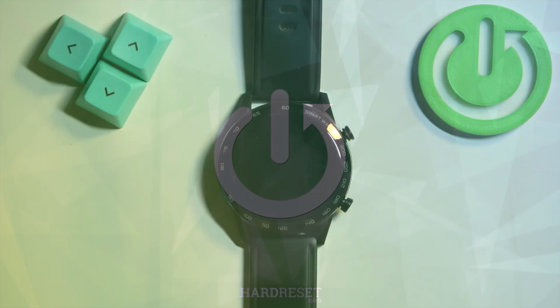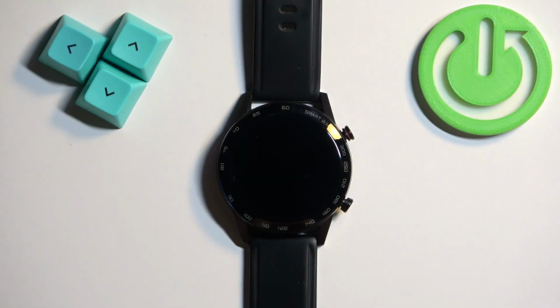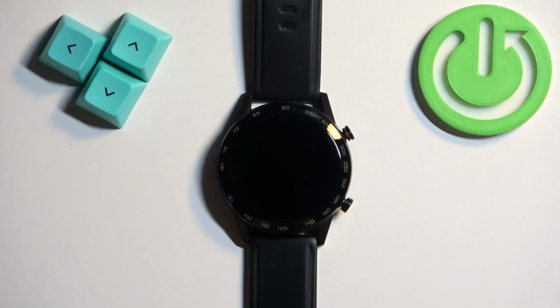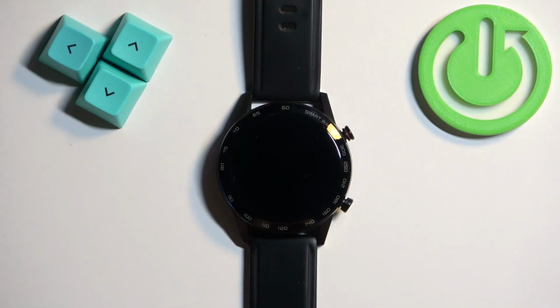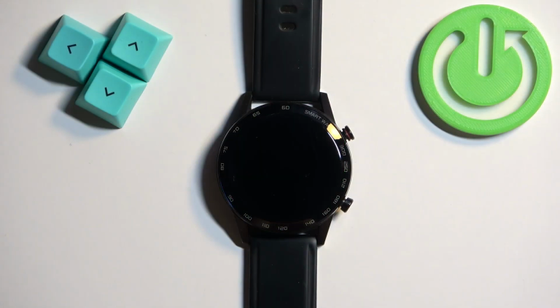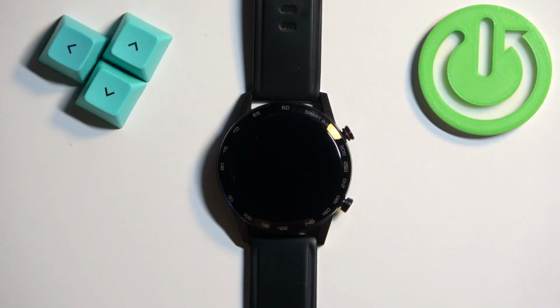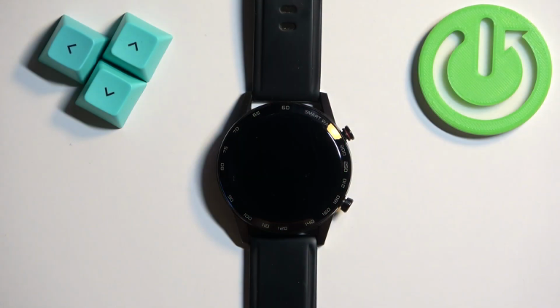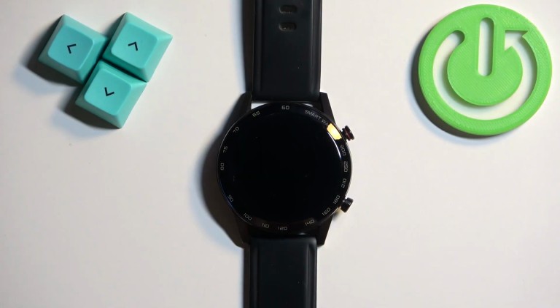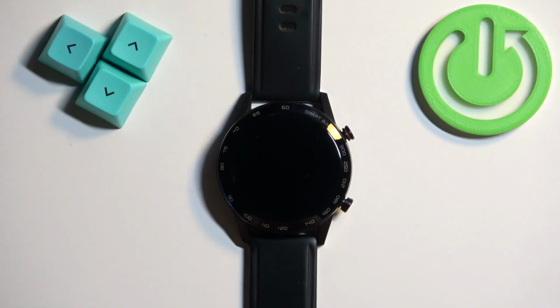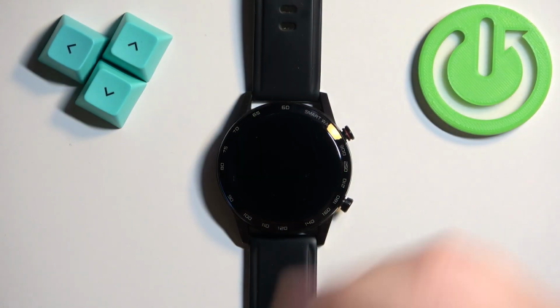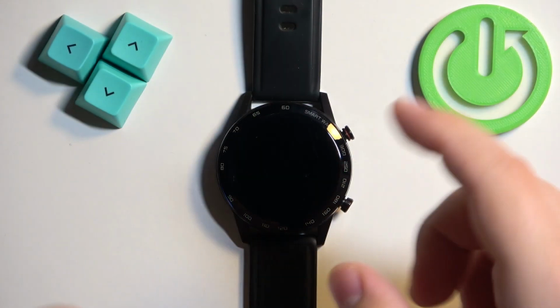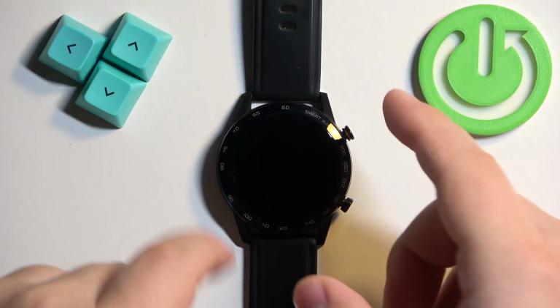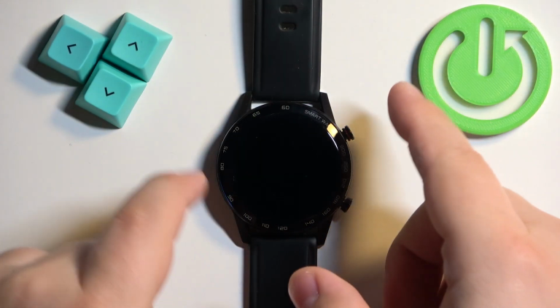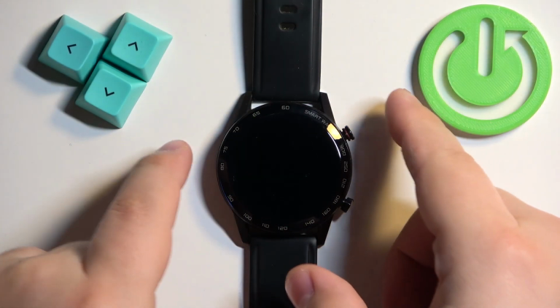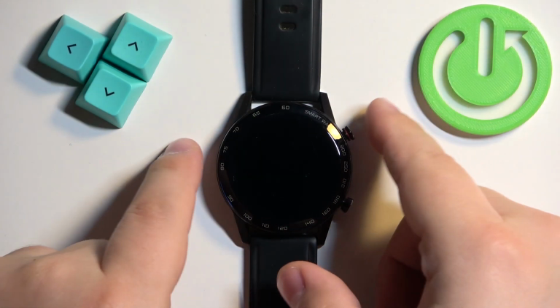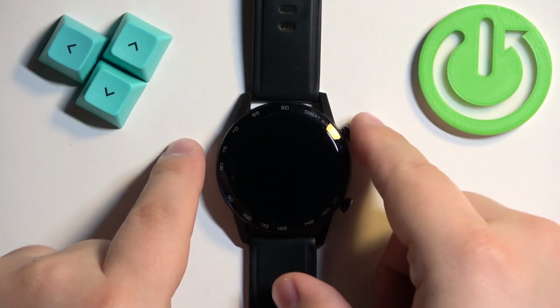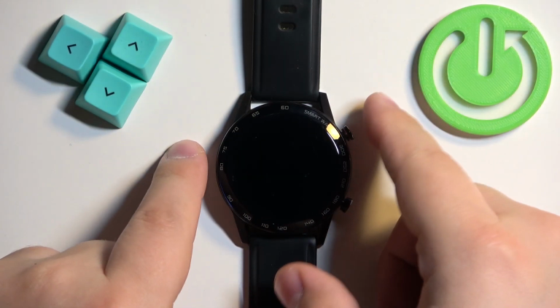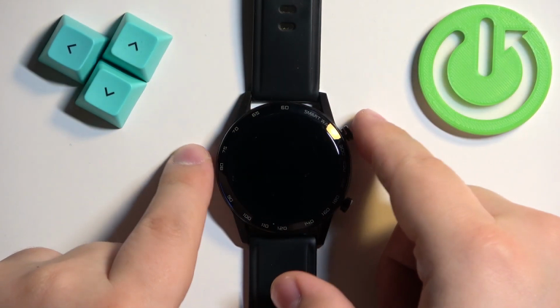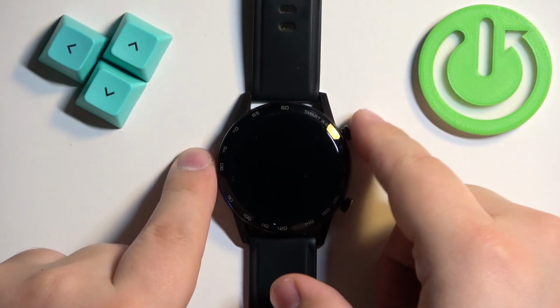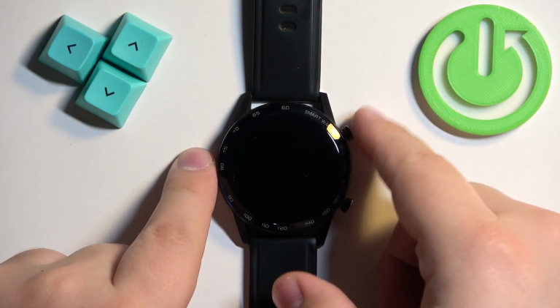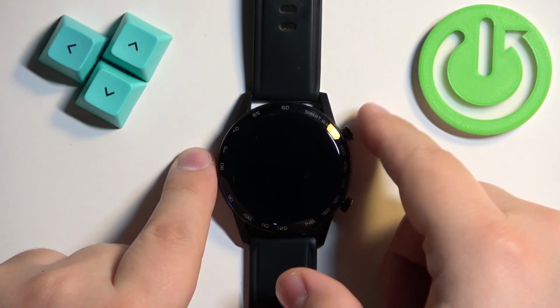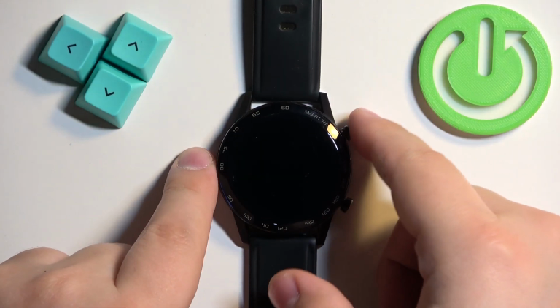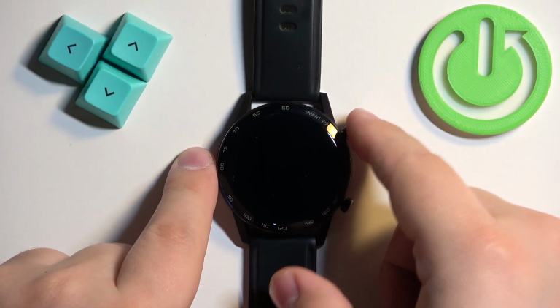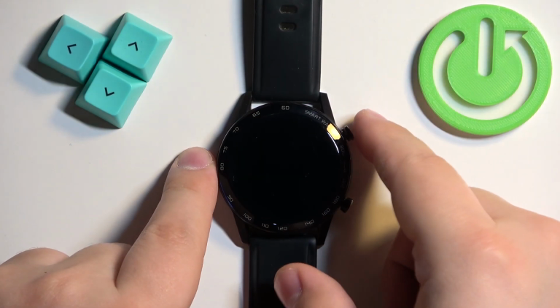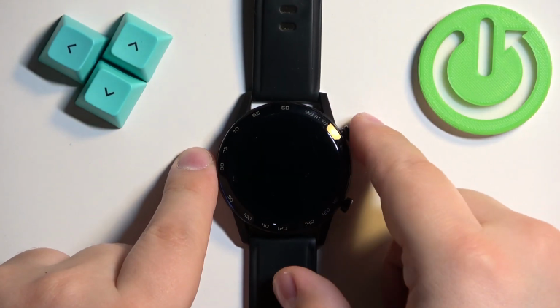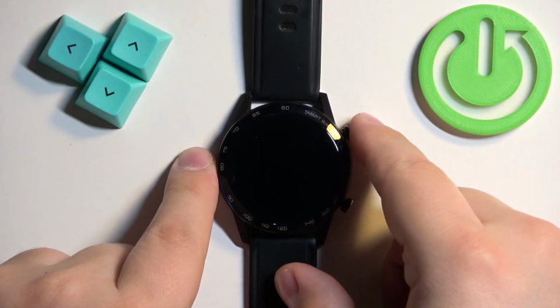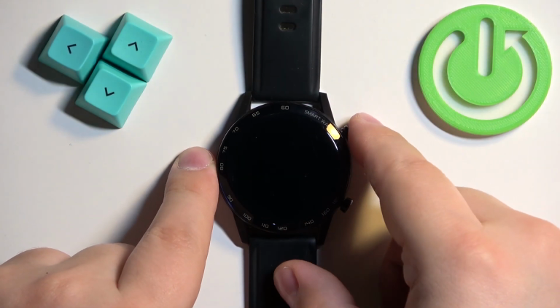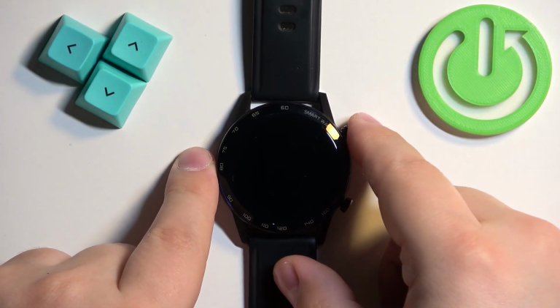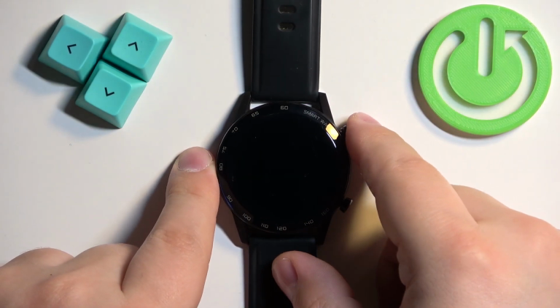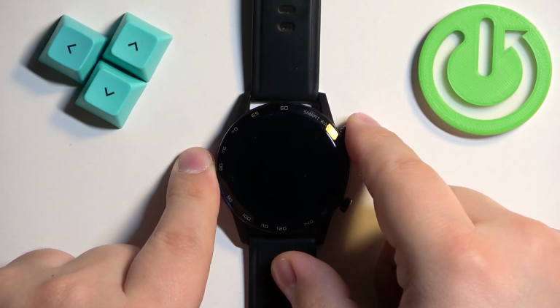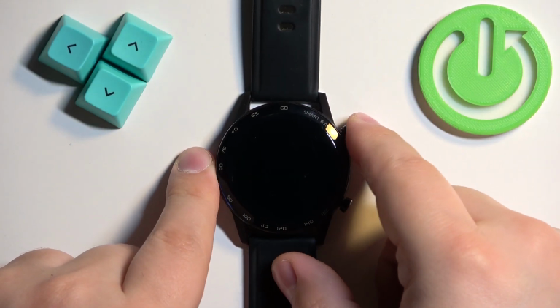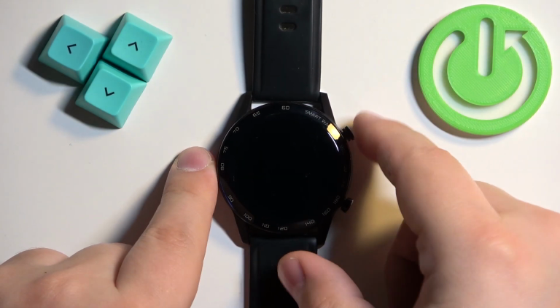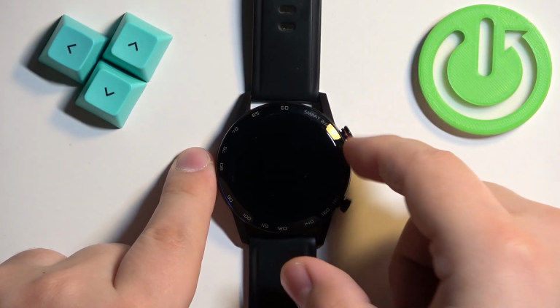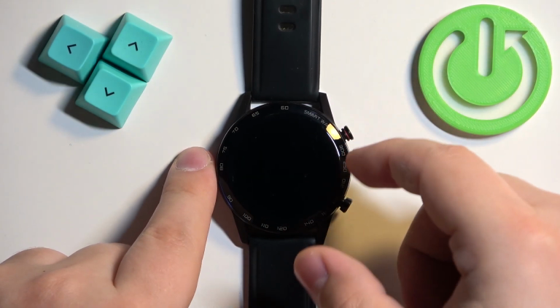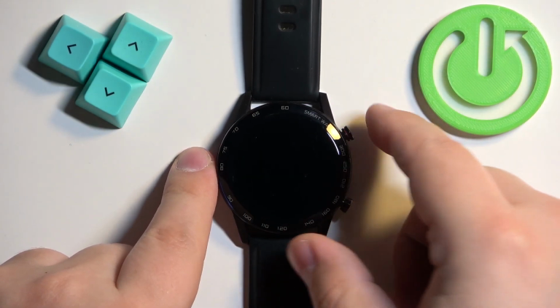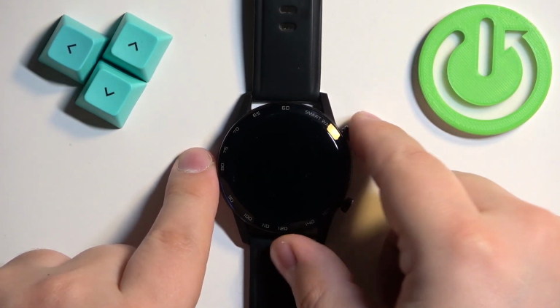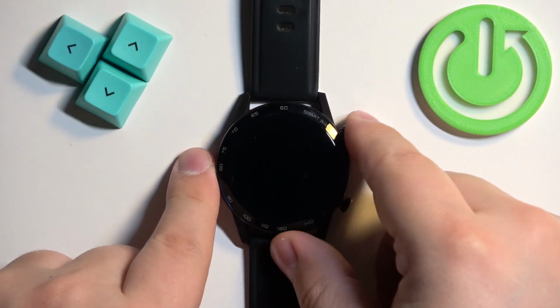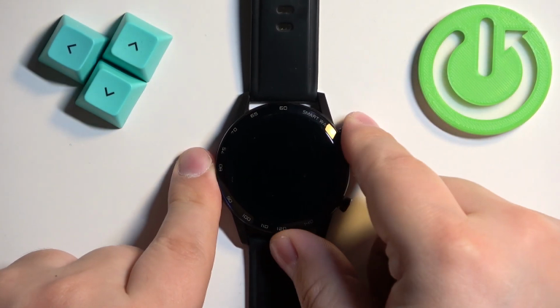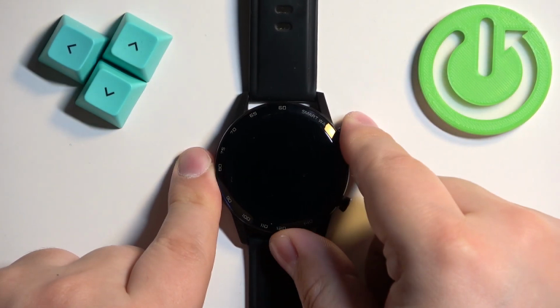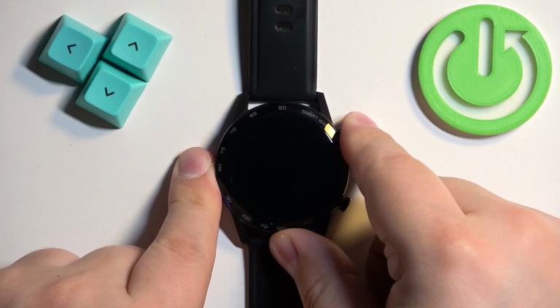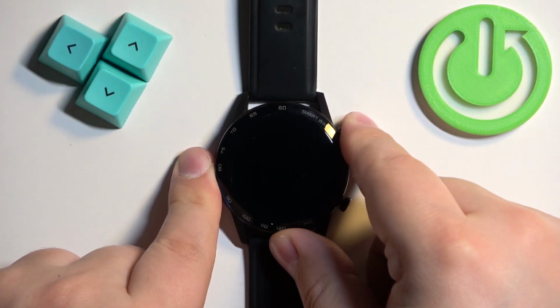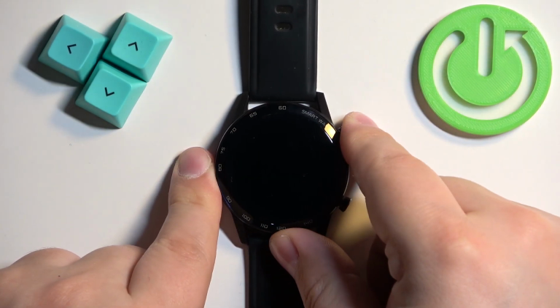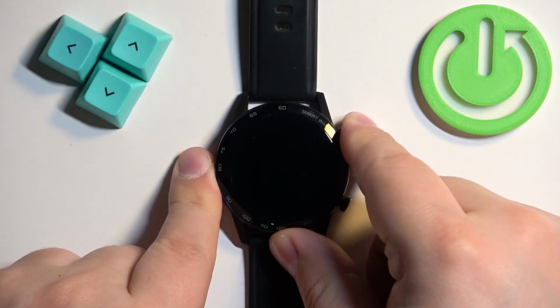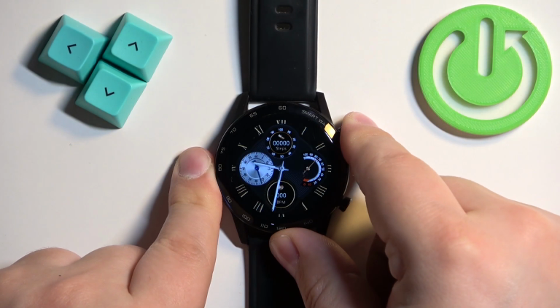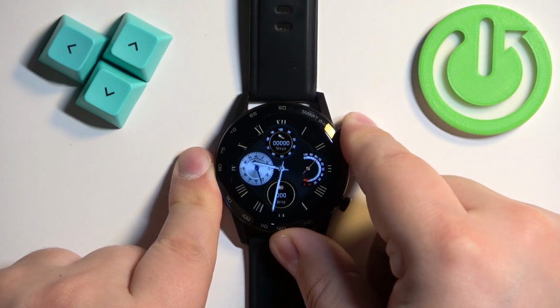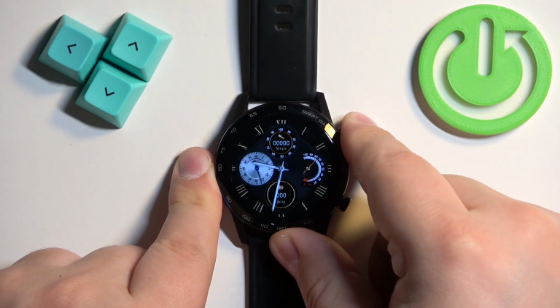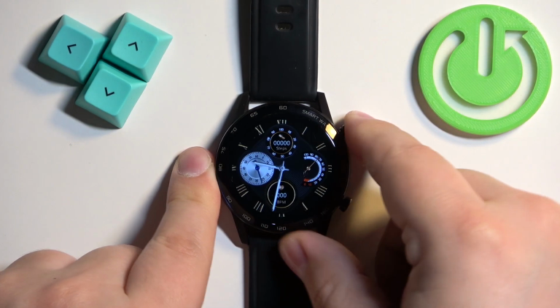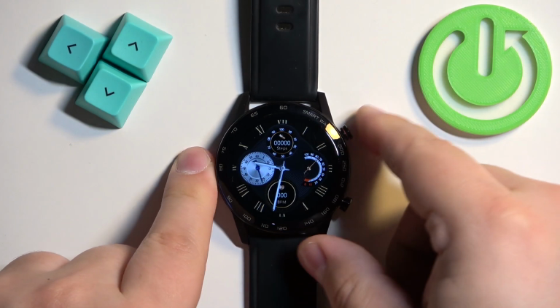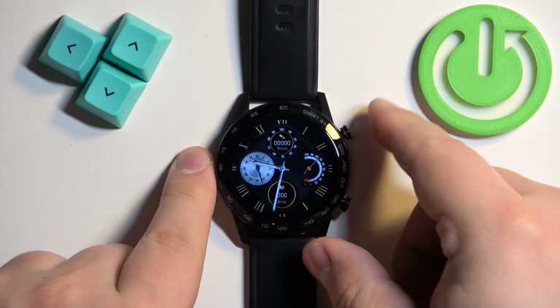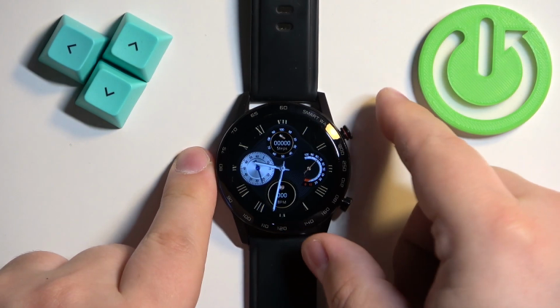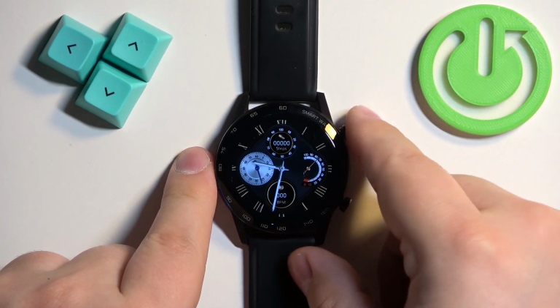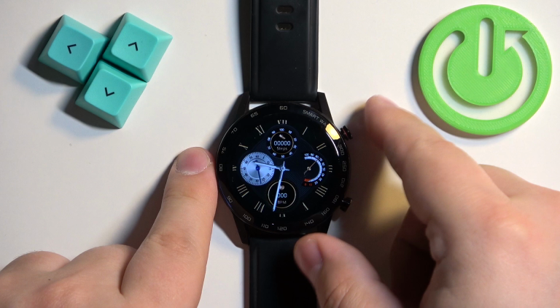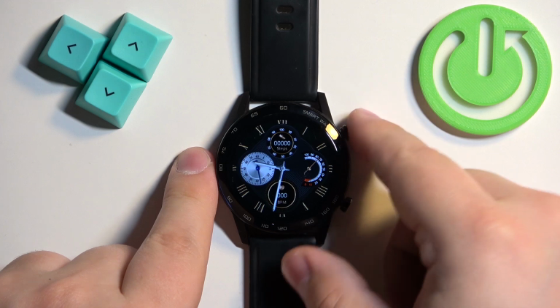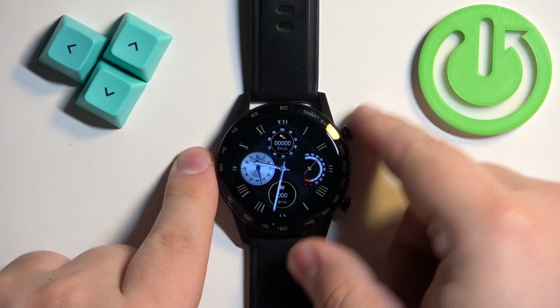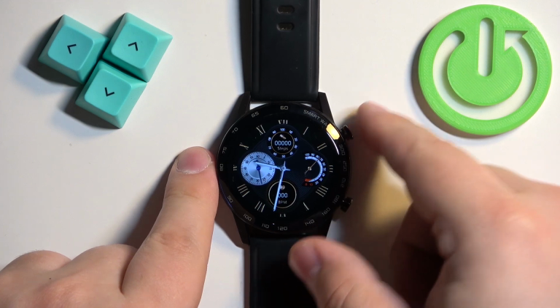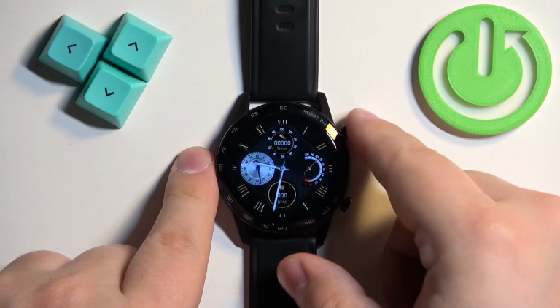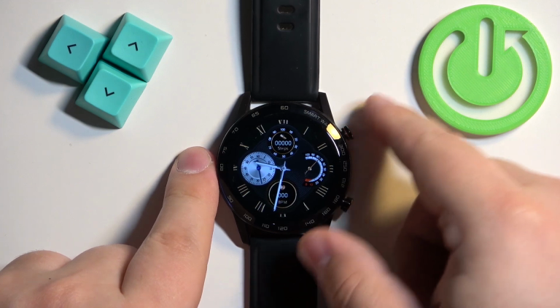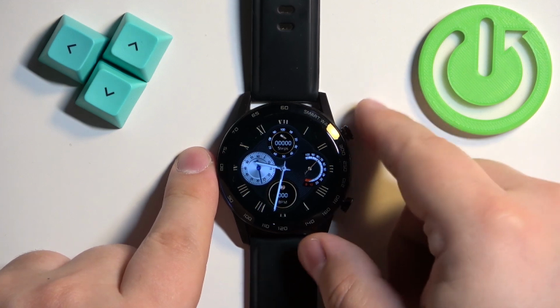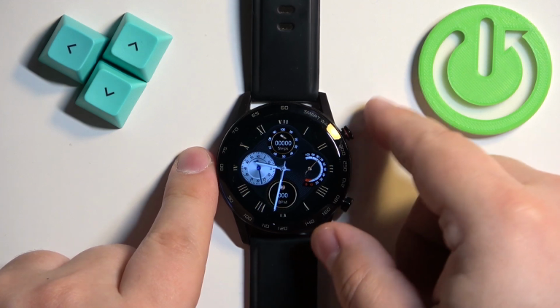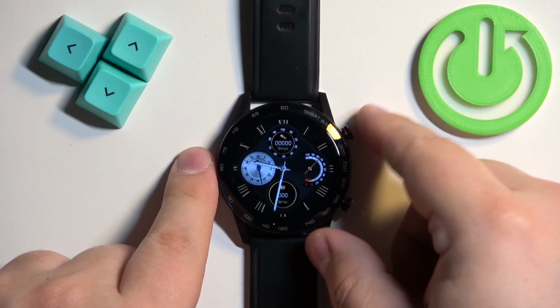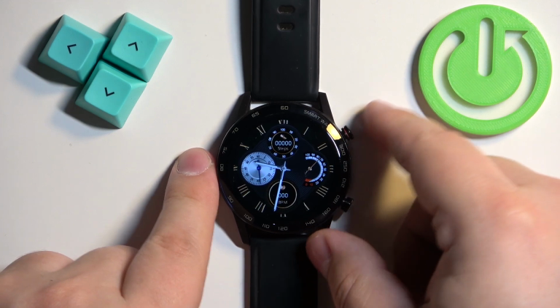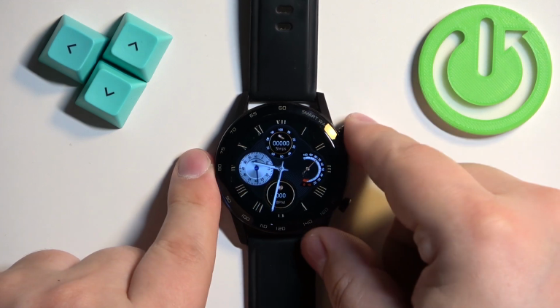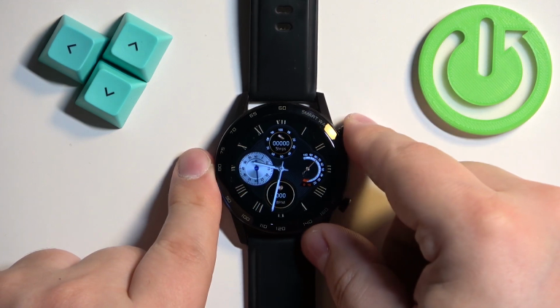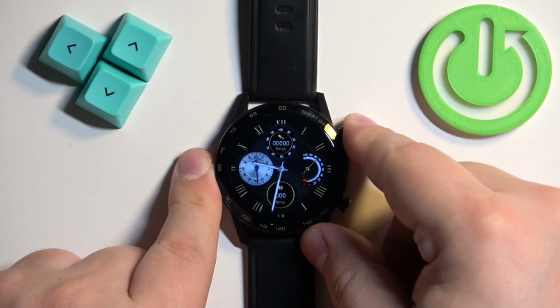First, we need to press and hold the upper button and keep holding it until the watch turns off. So let's press and hold the button.